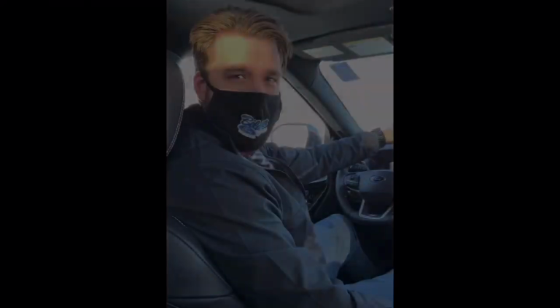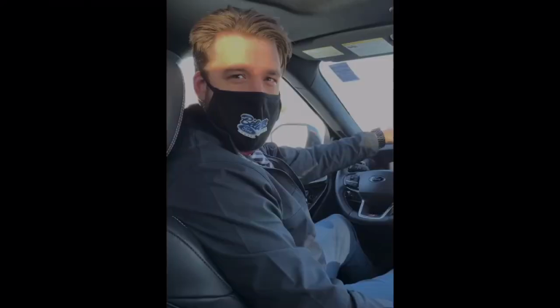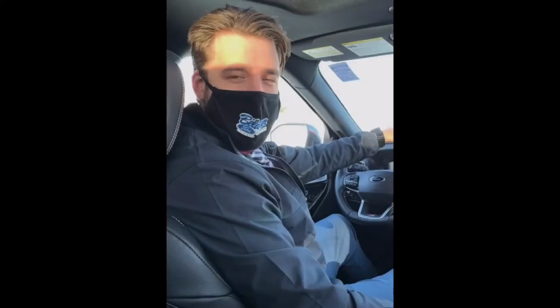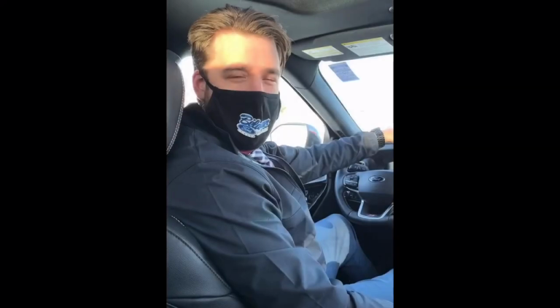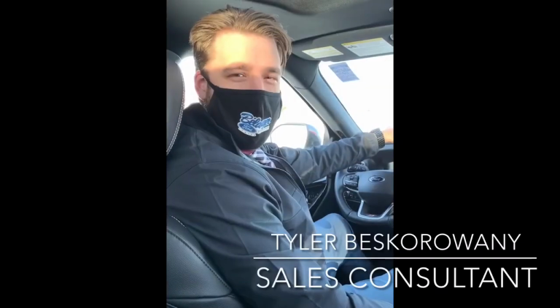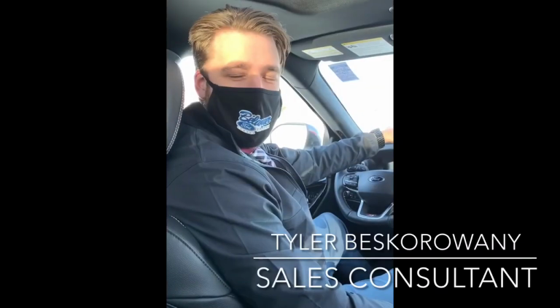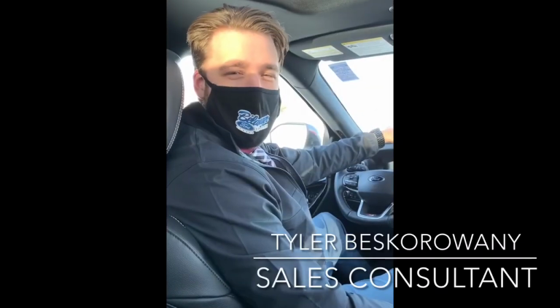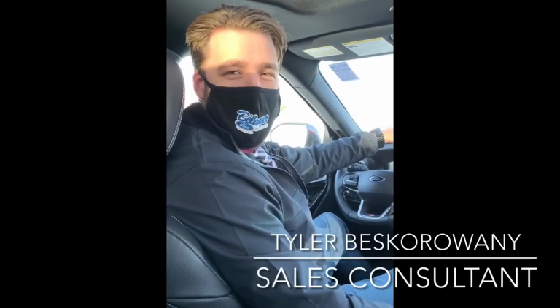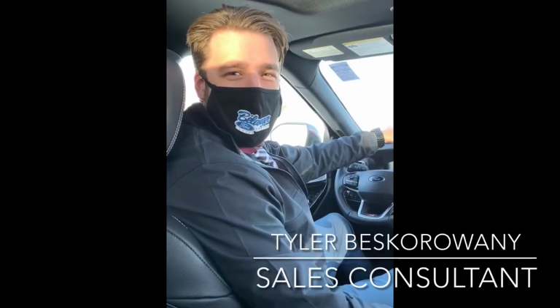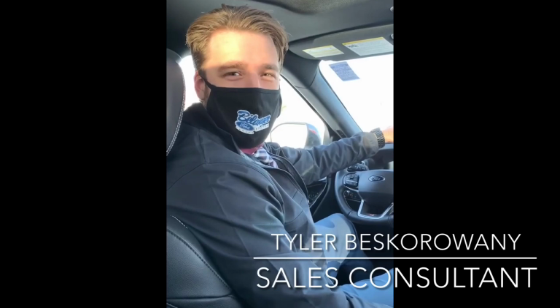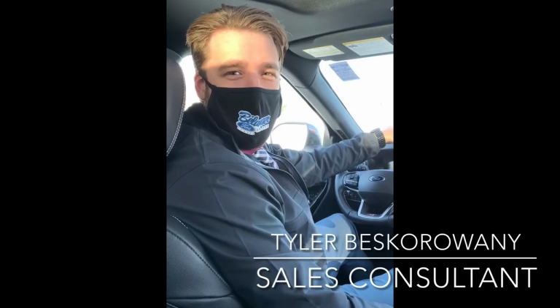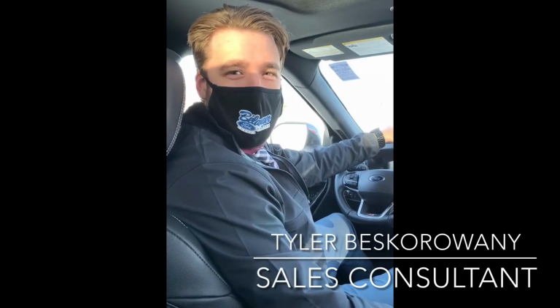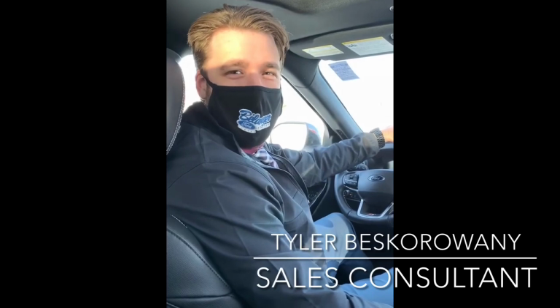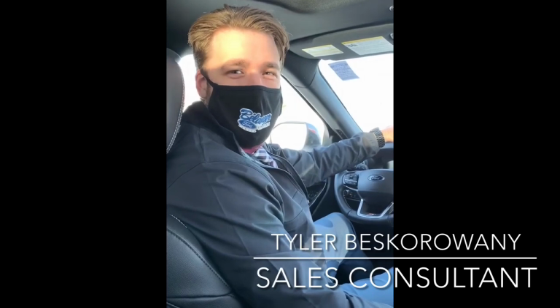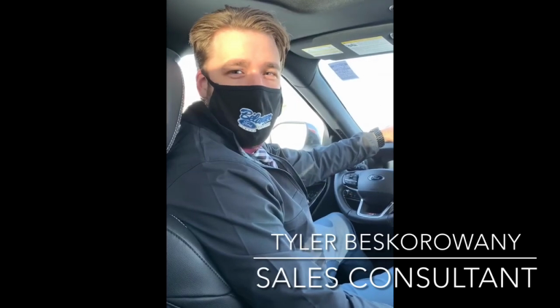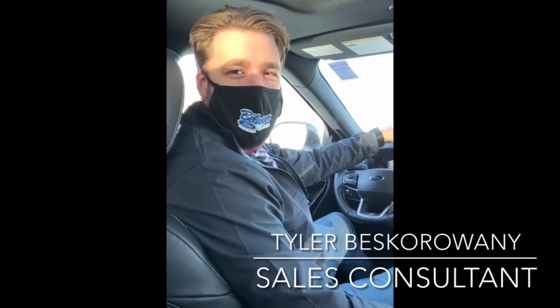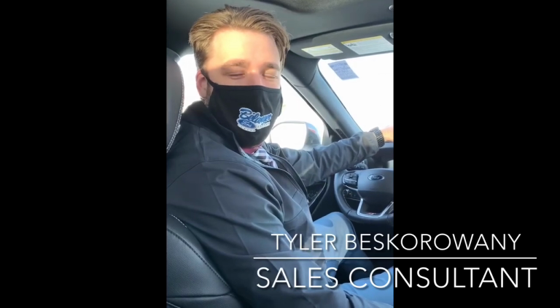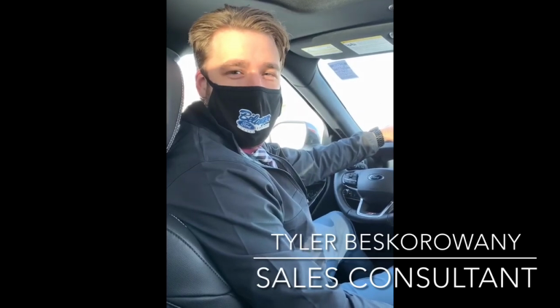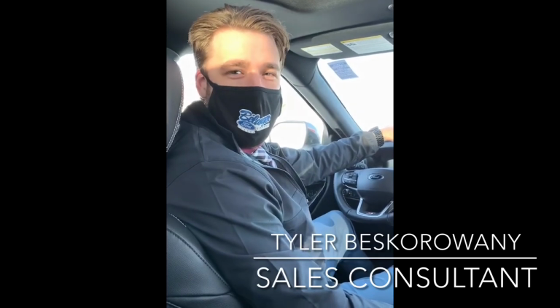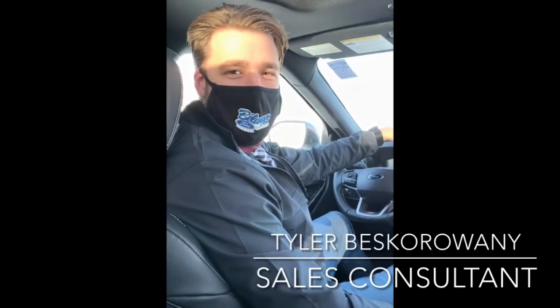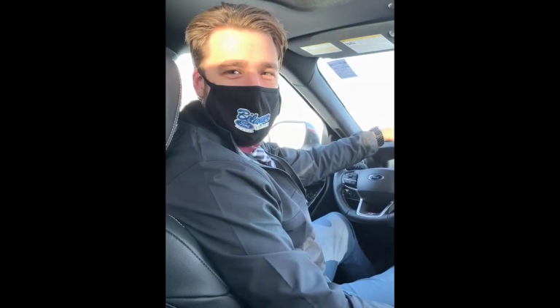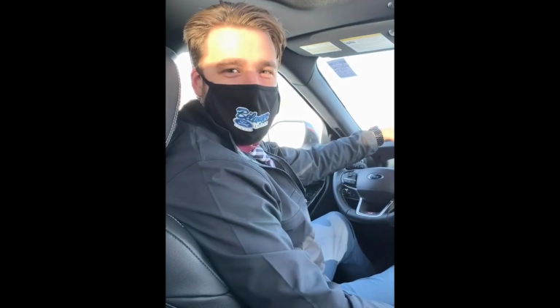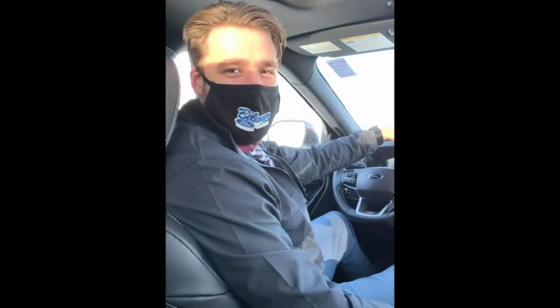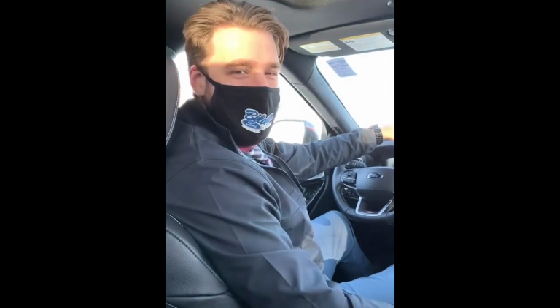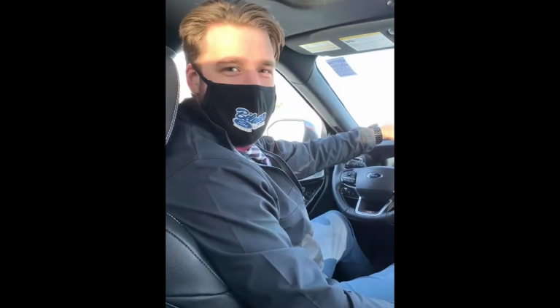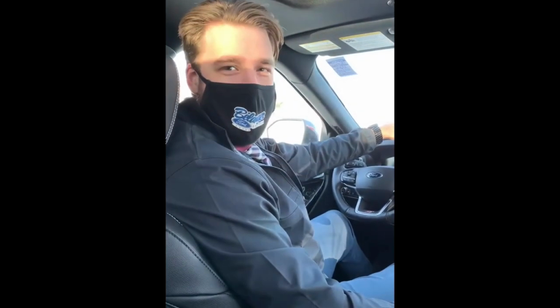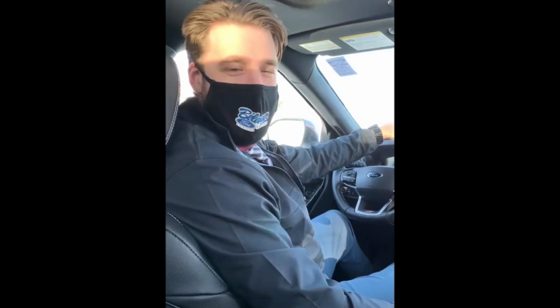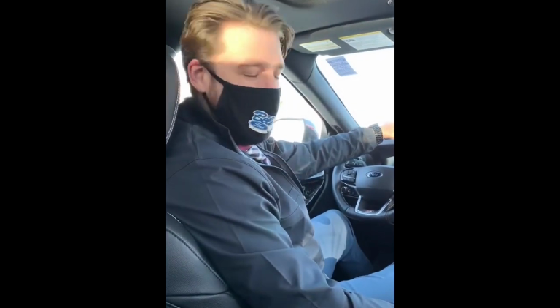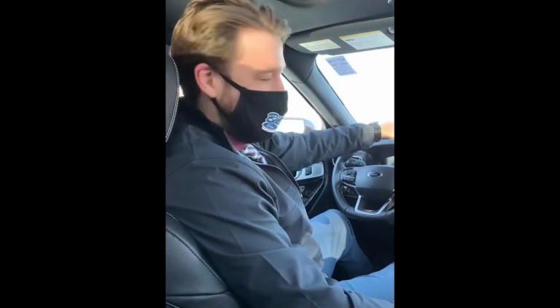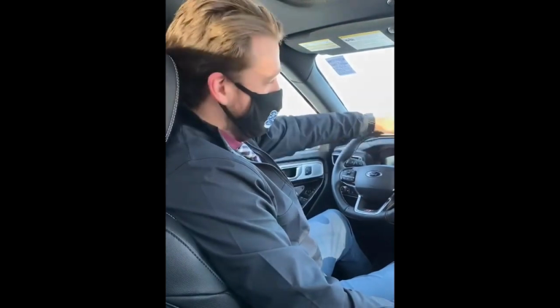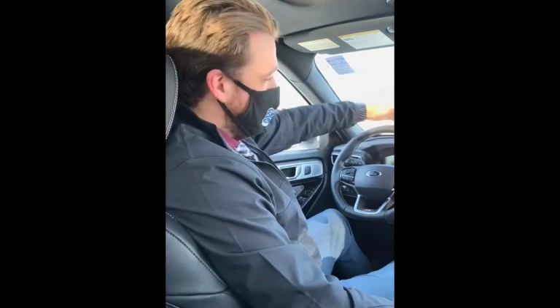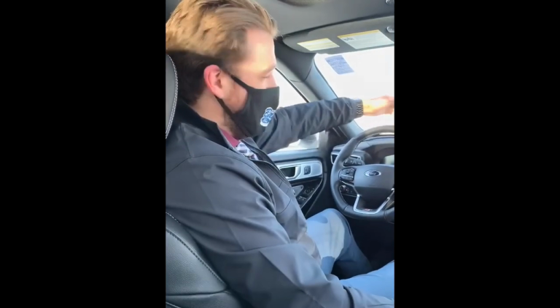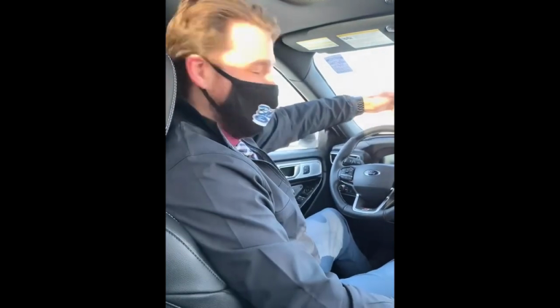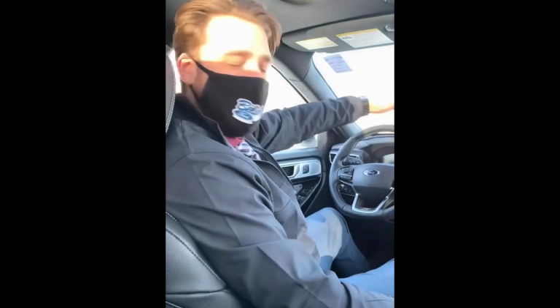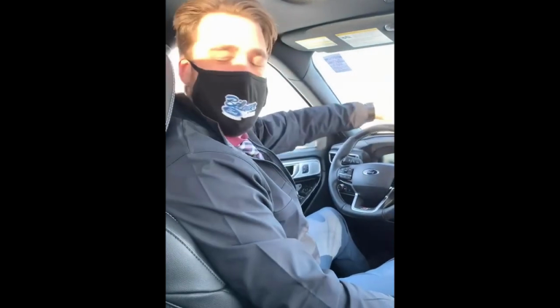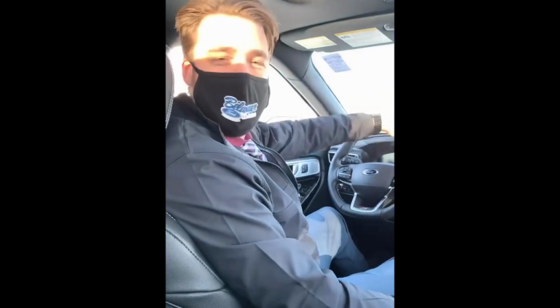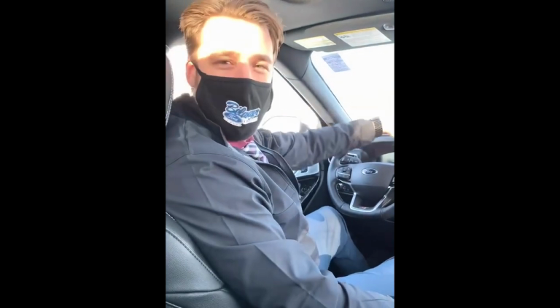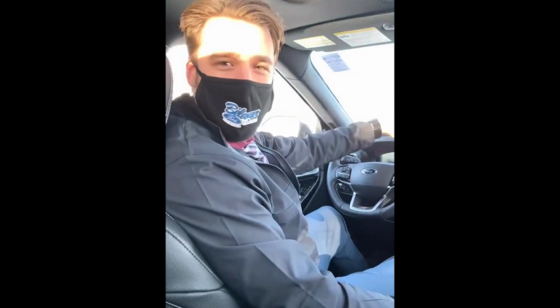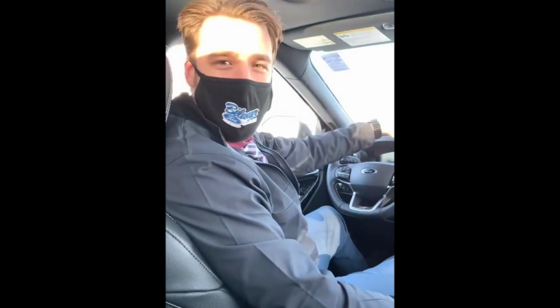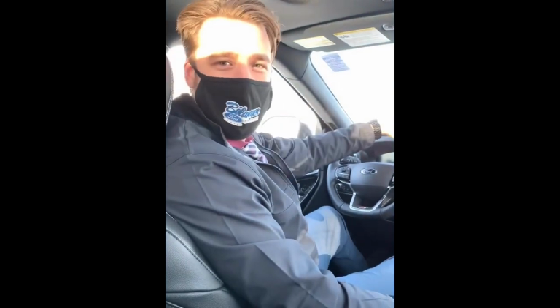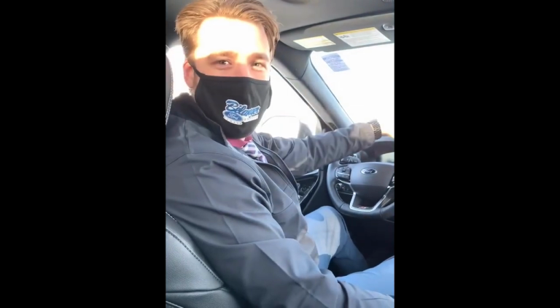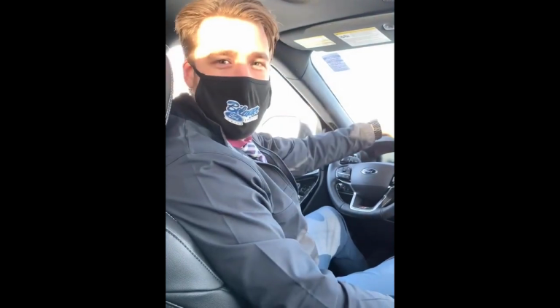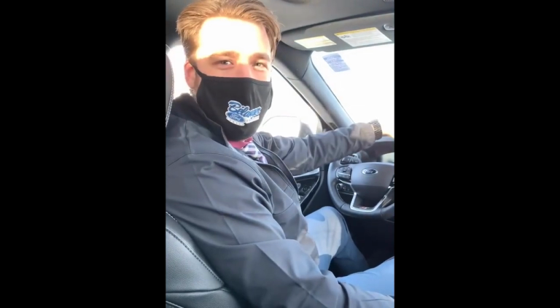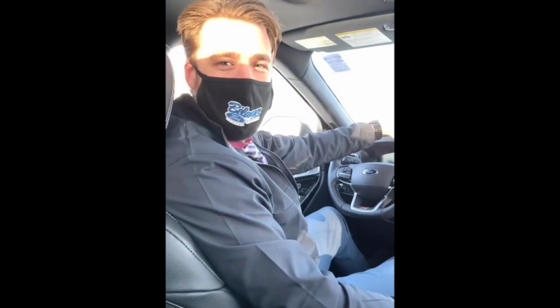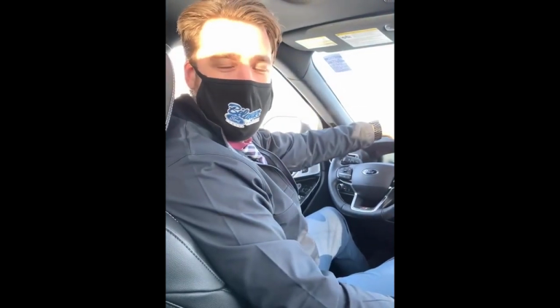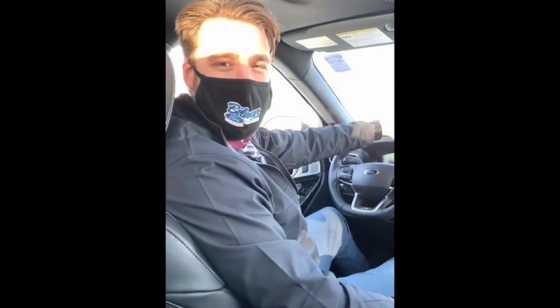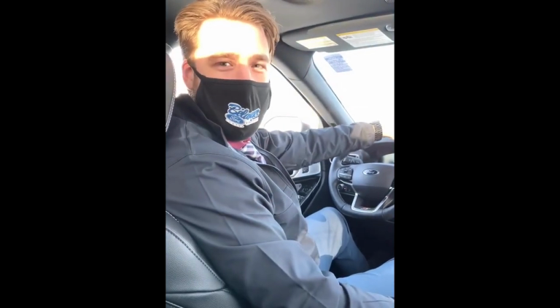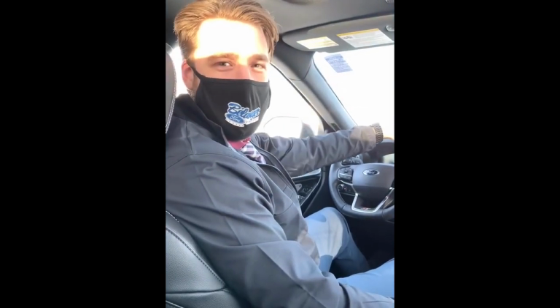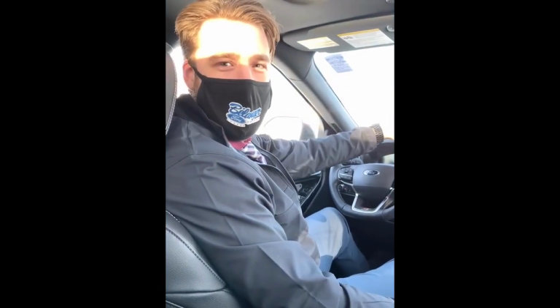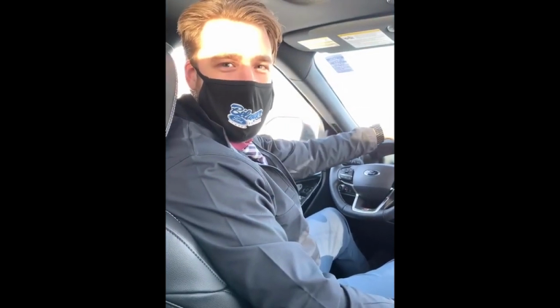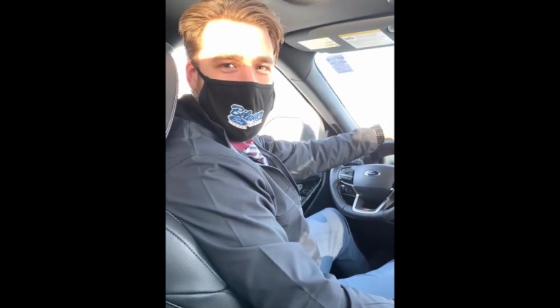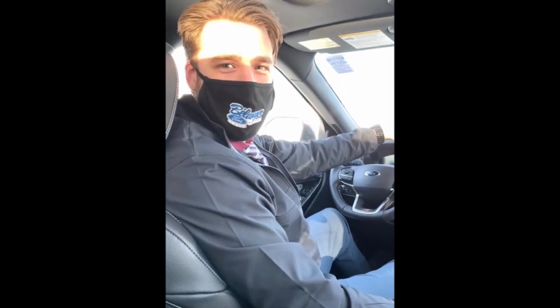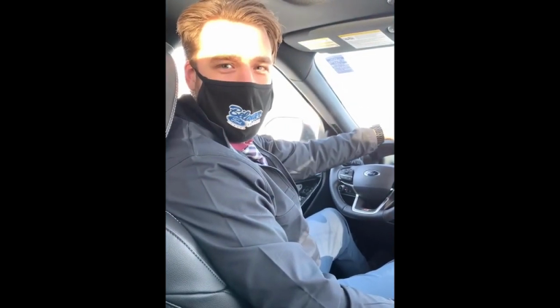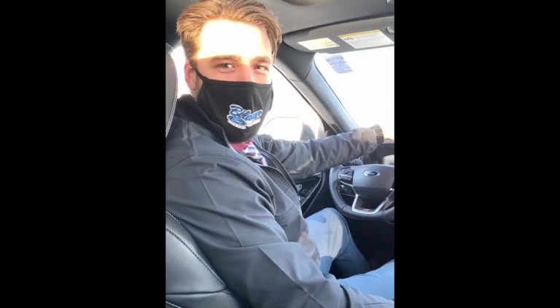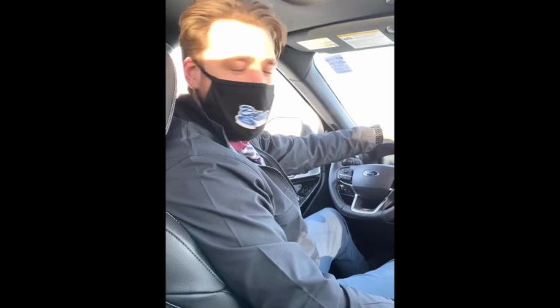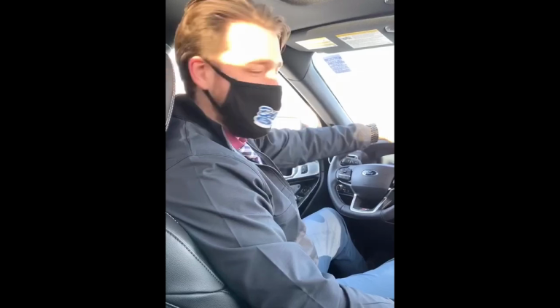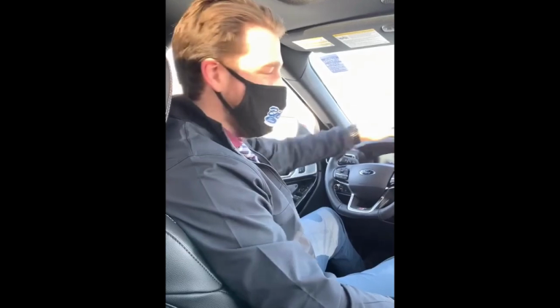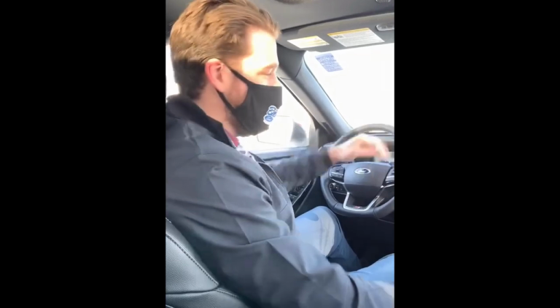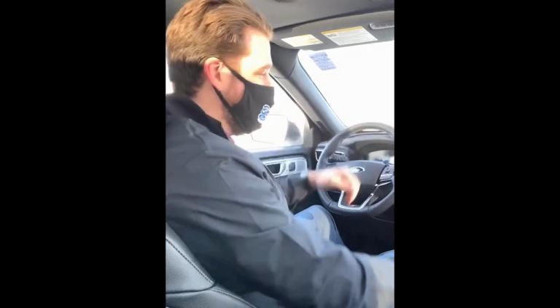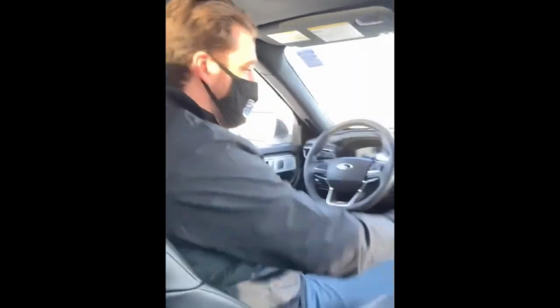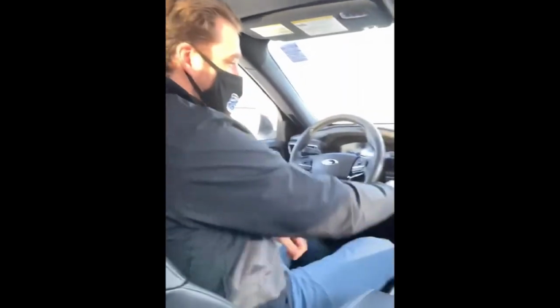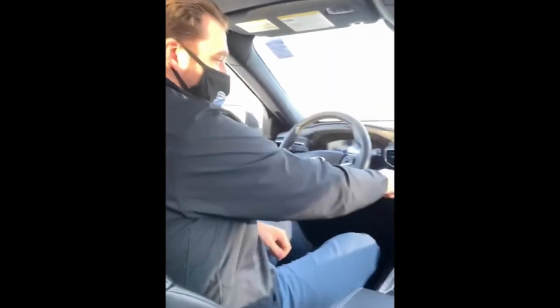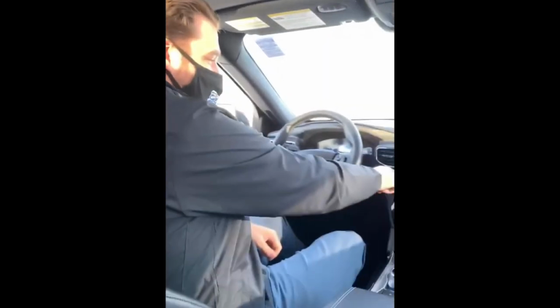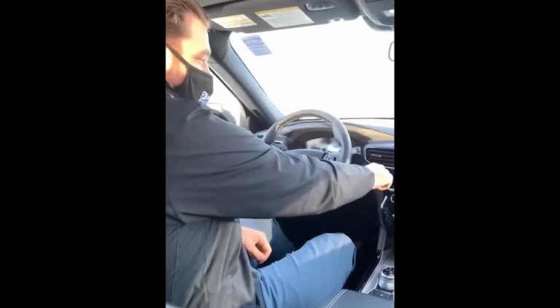Hi there, Tyler Beskwani here helping out Dennis. We'll take a look at some of the features we have inside the Explorer ST. Let's take a look.